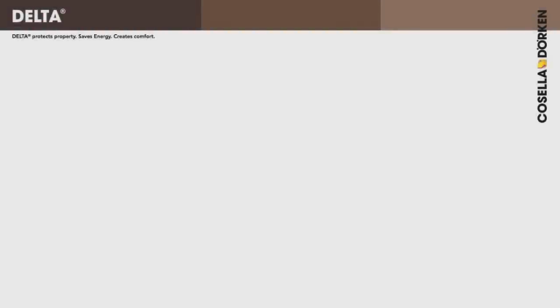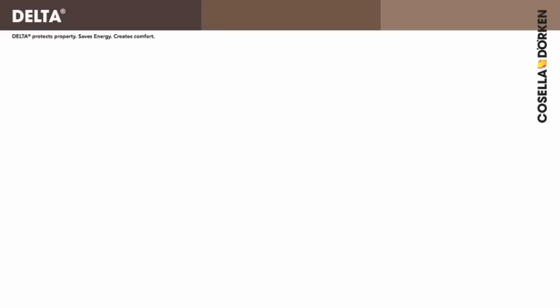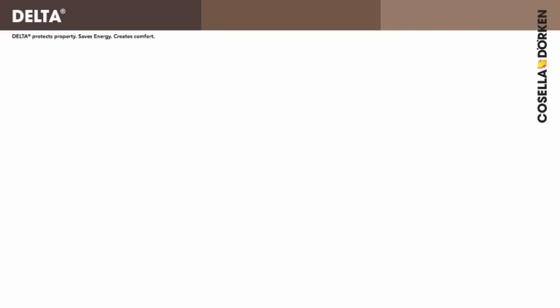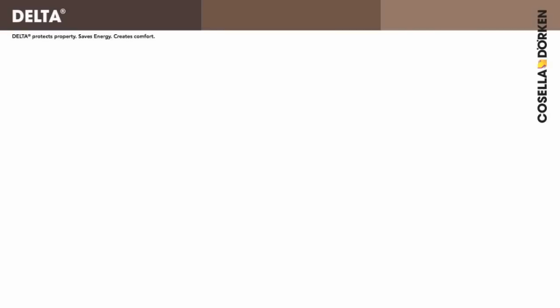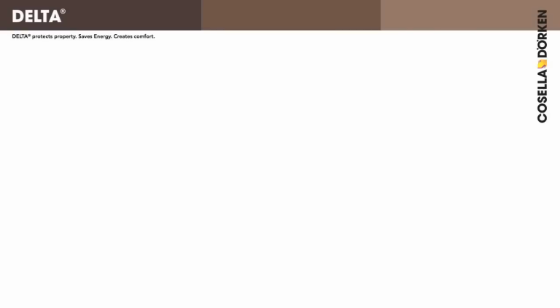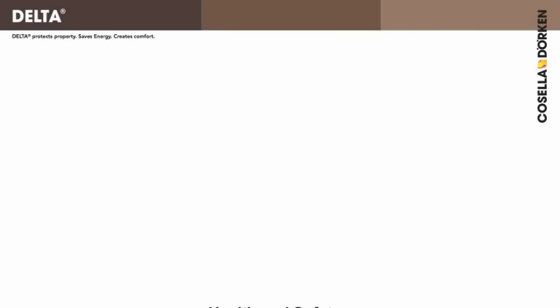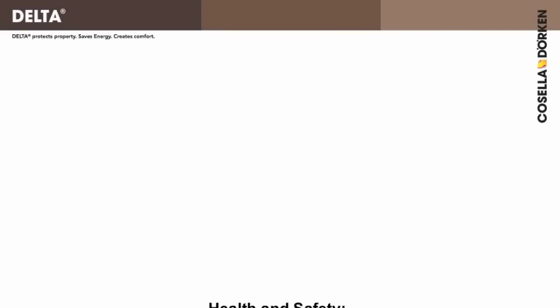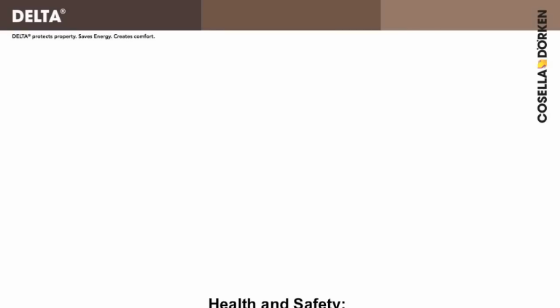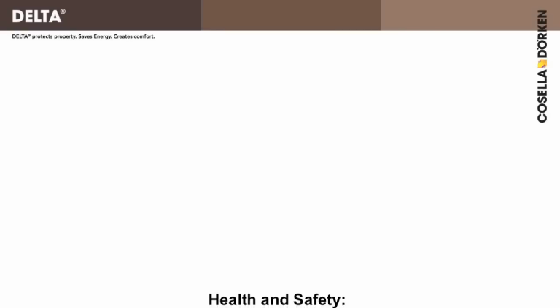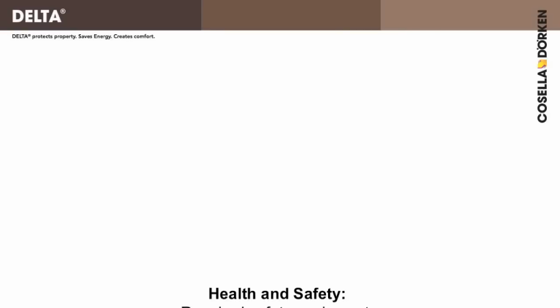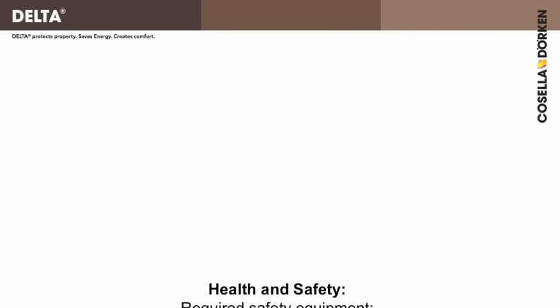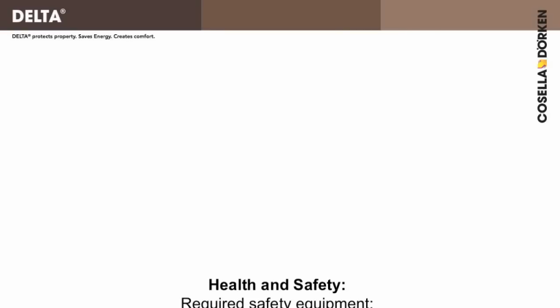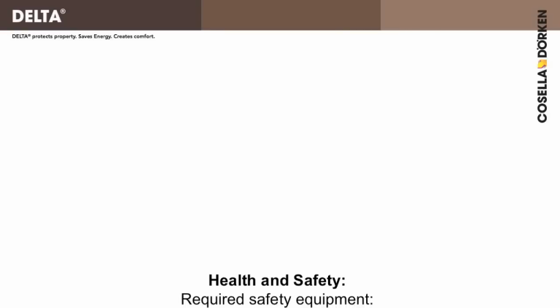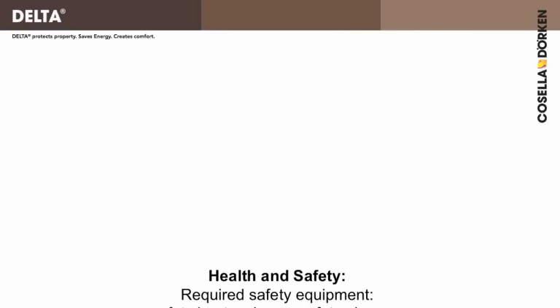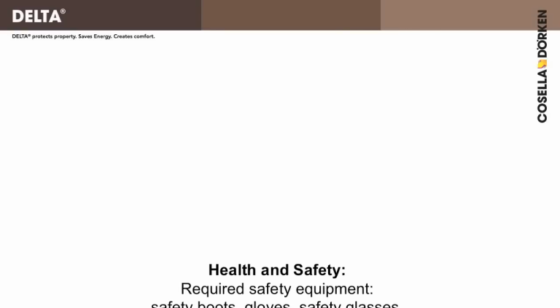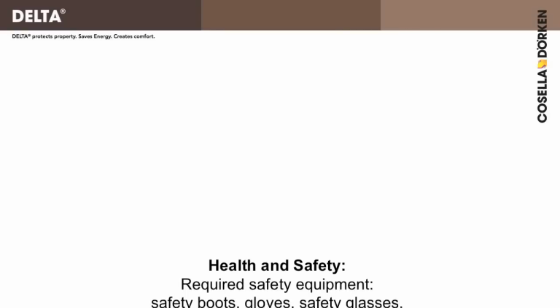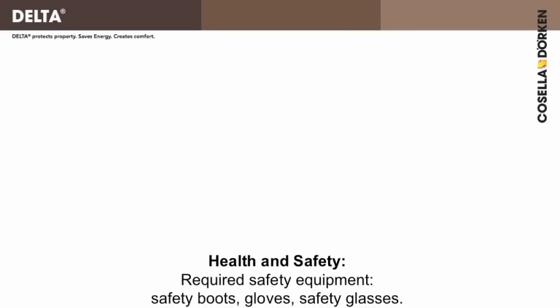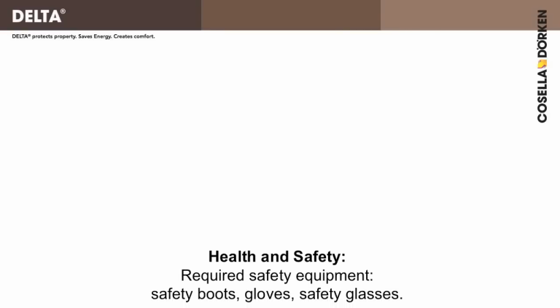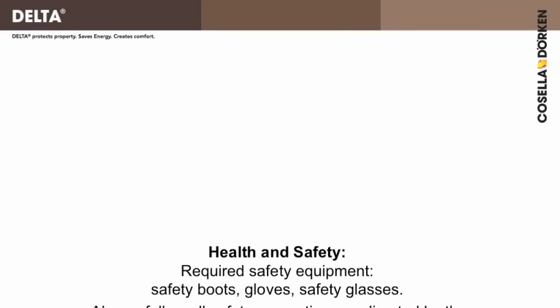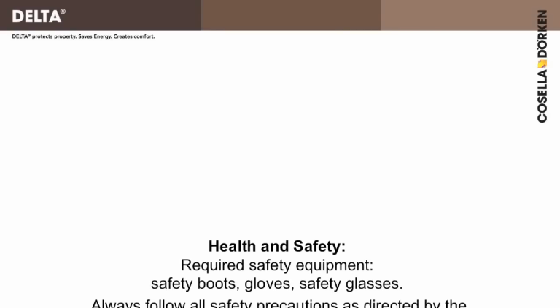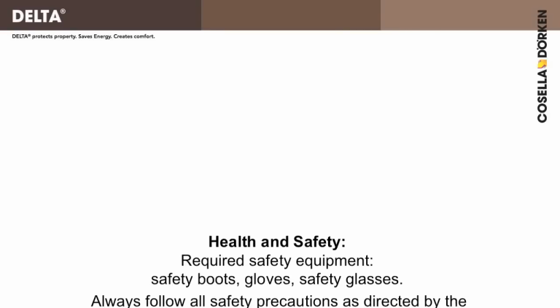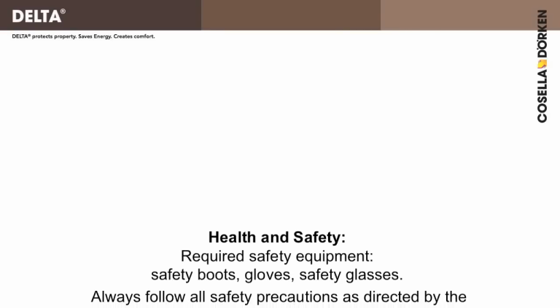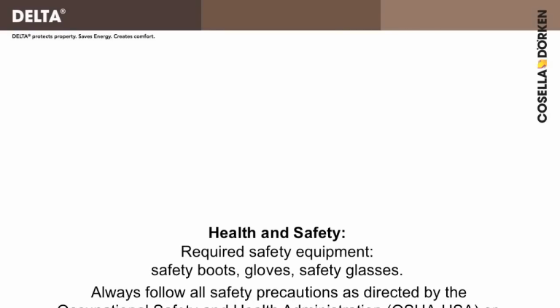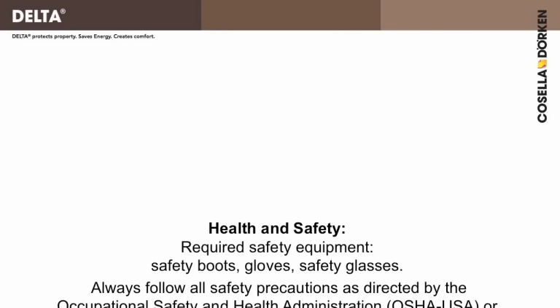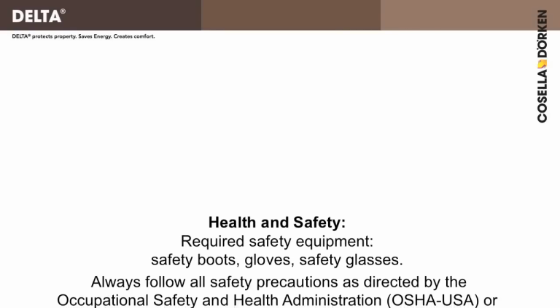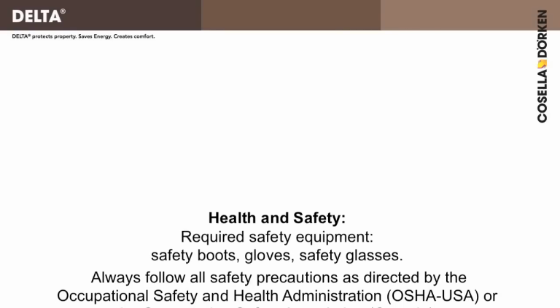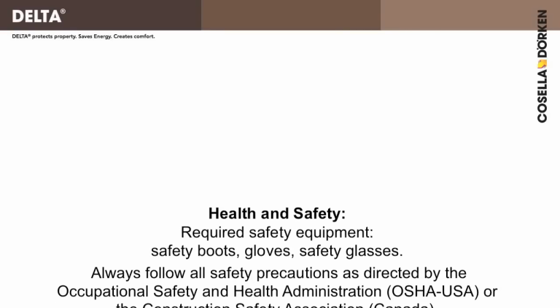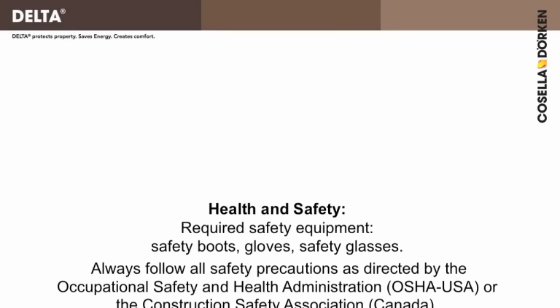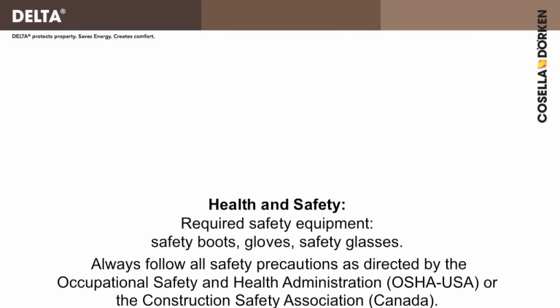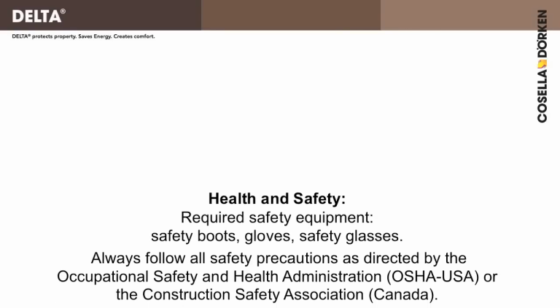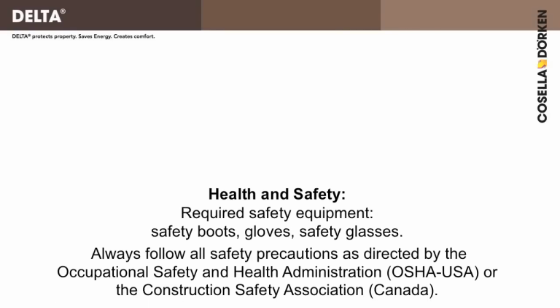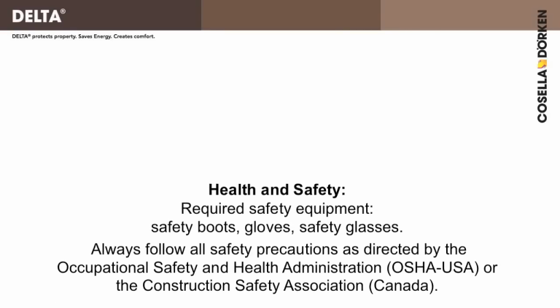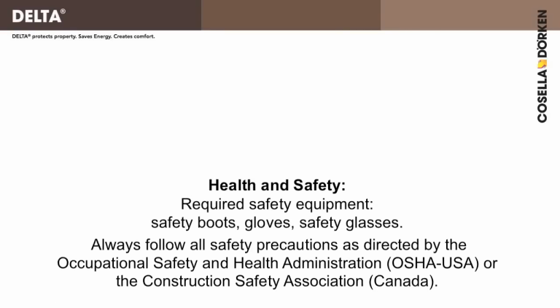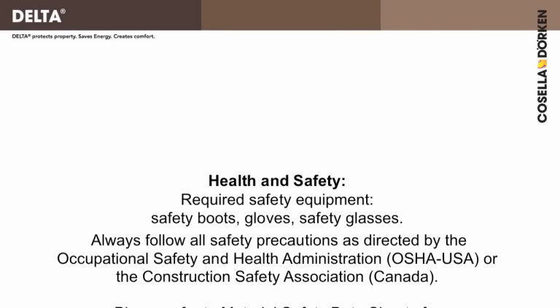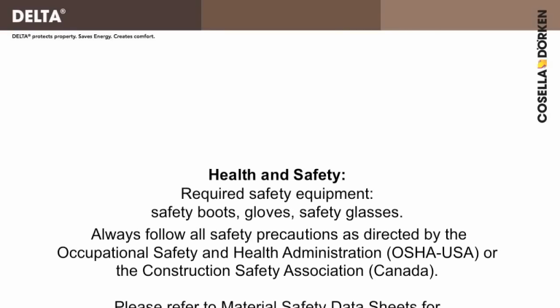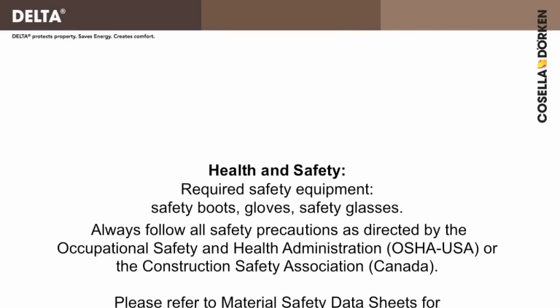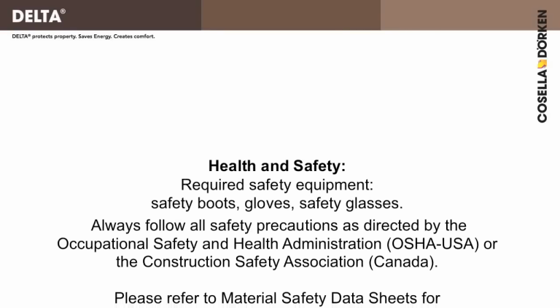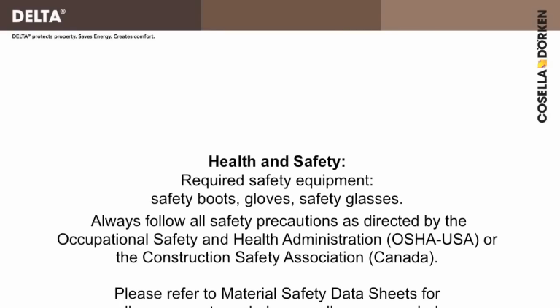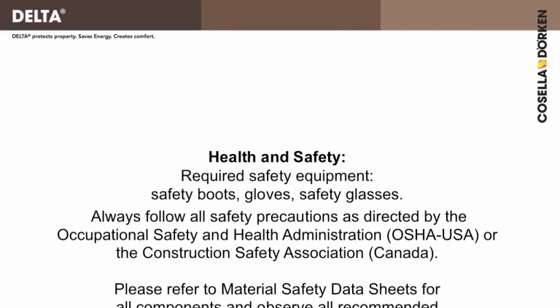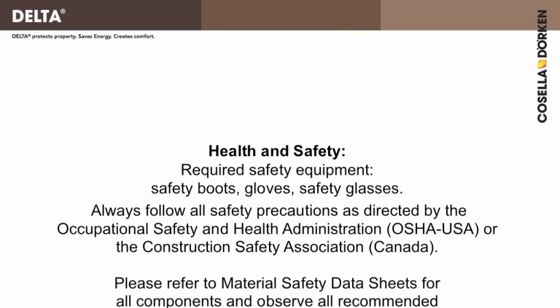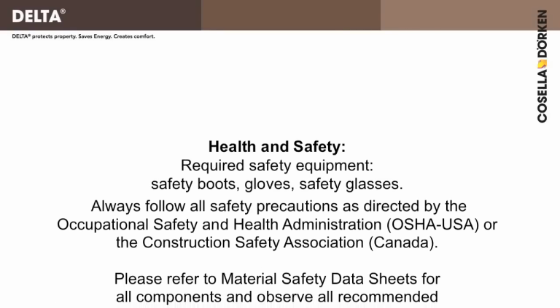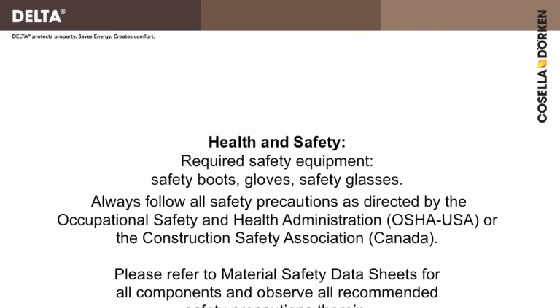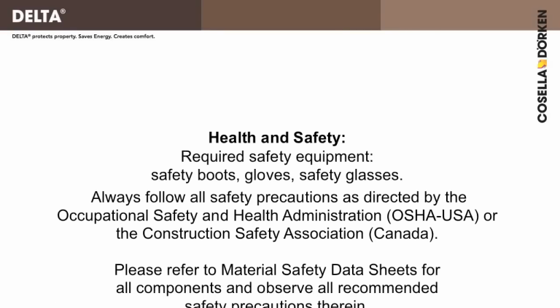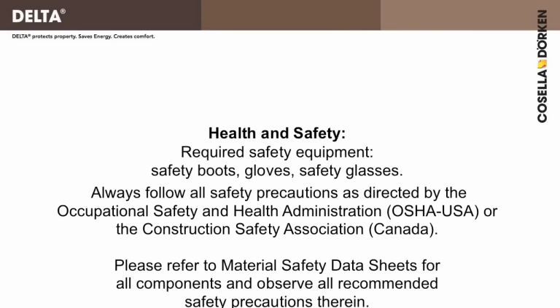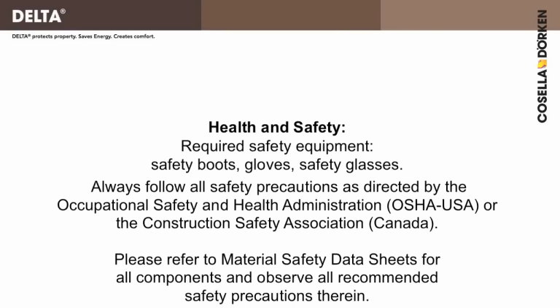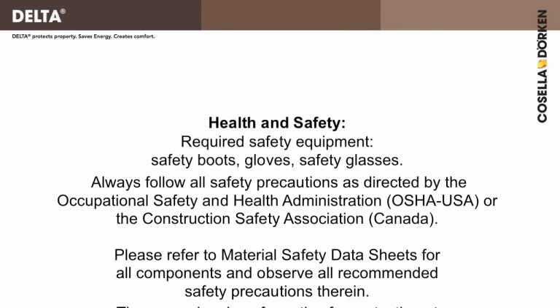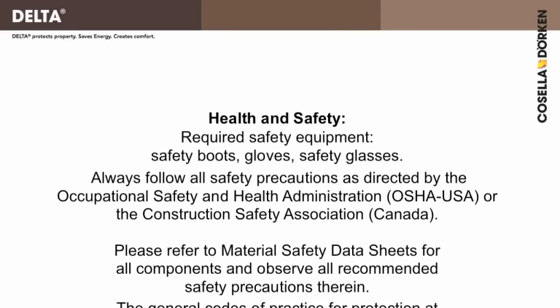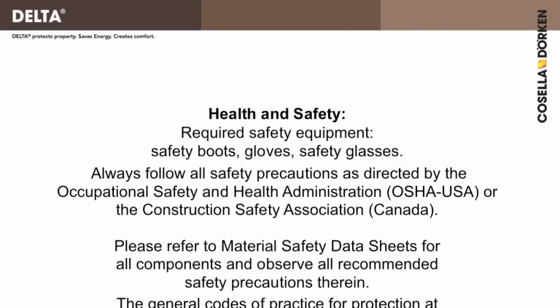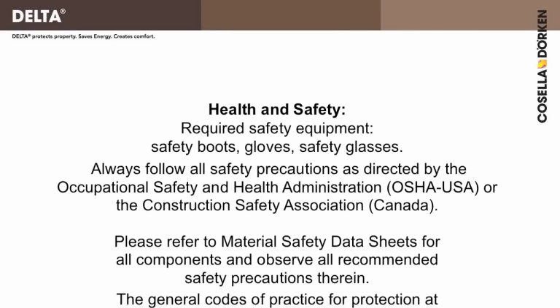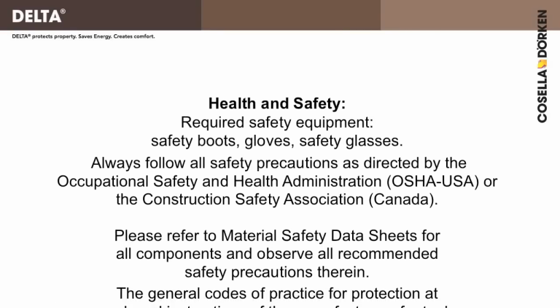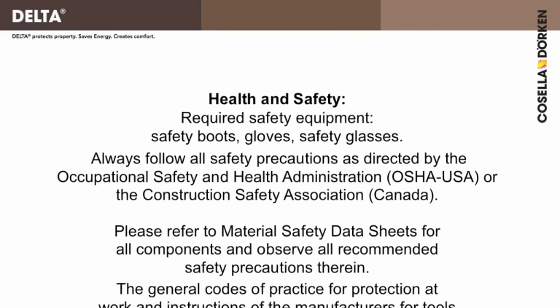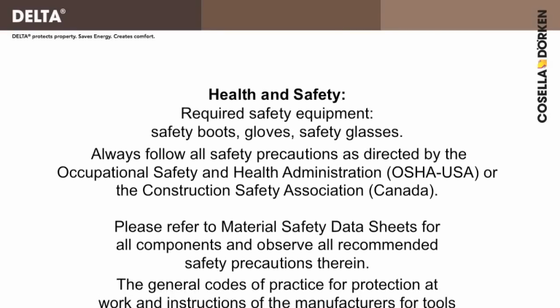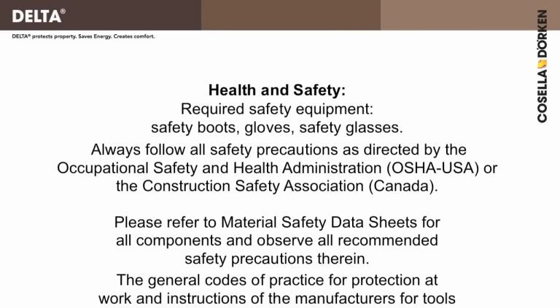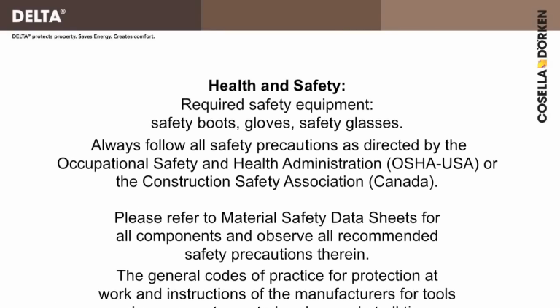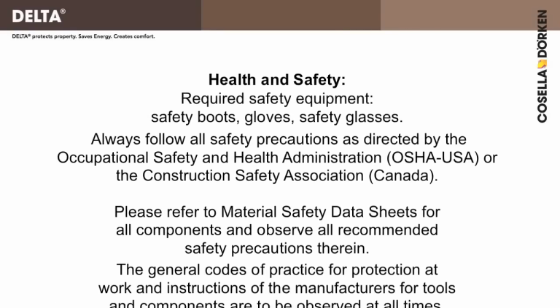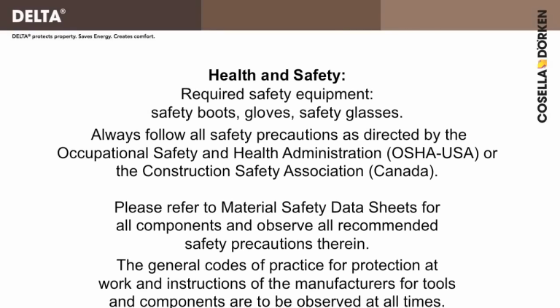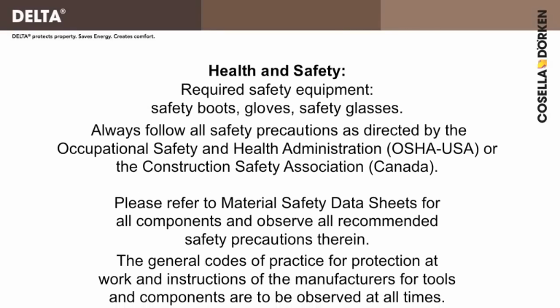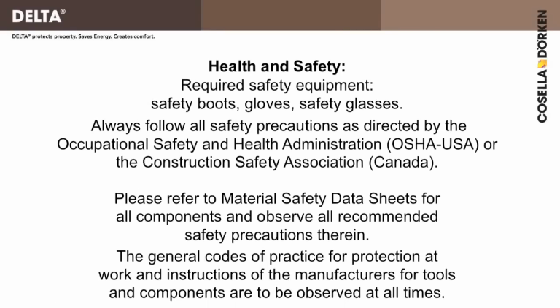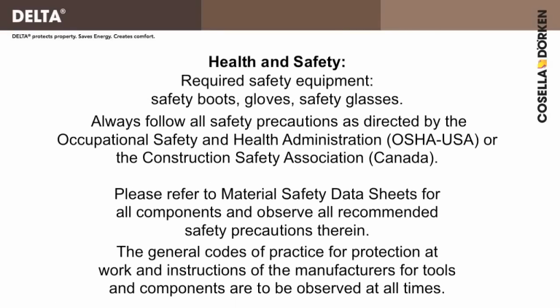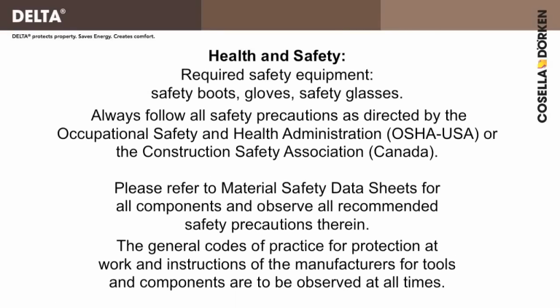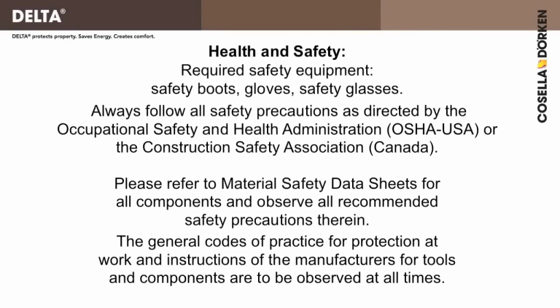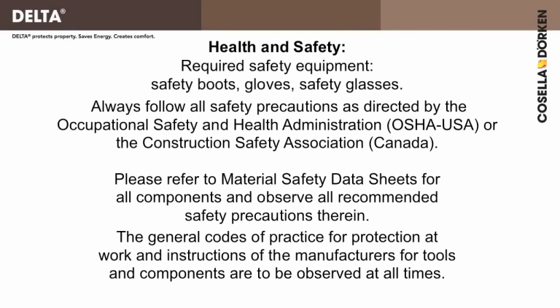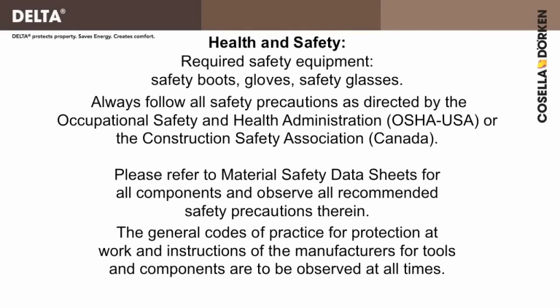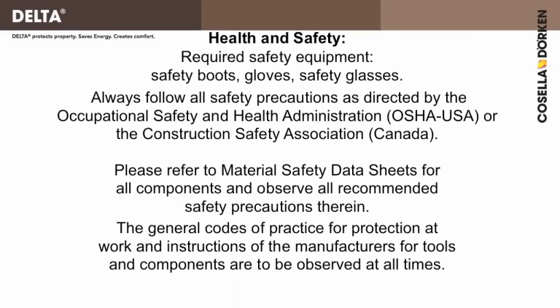Before you start, please ensure you follow all health and safety requirements. It is not worth getting injured for any project.